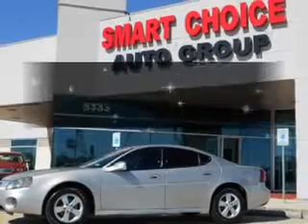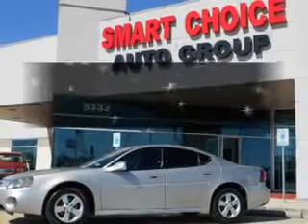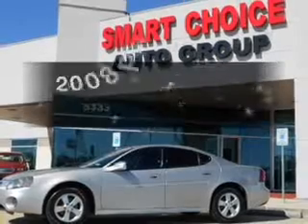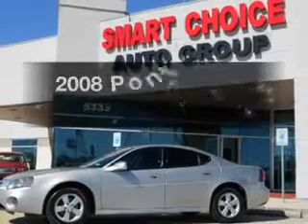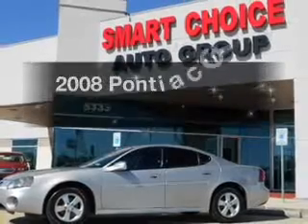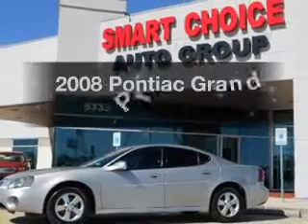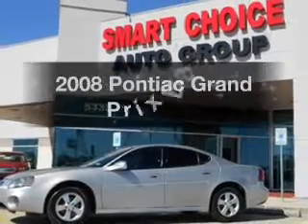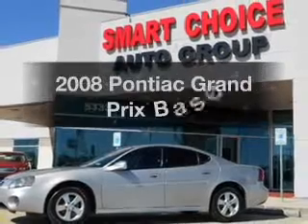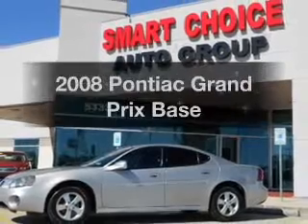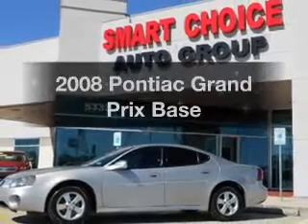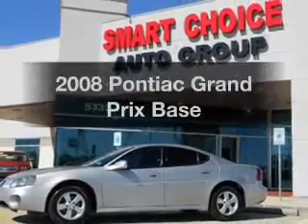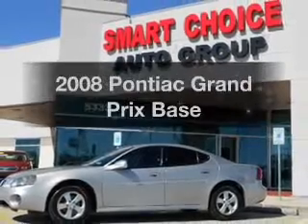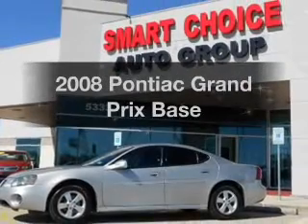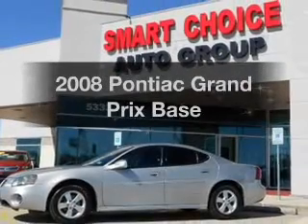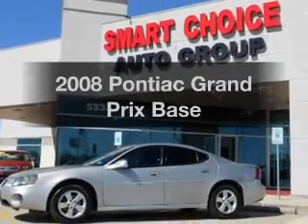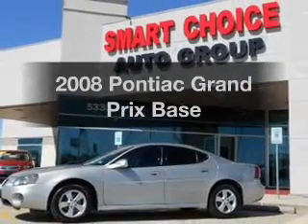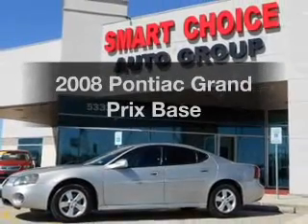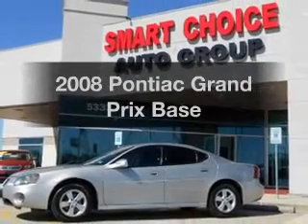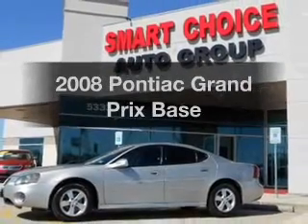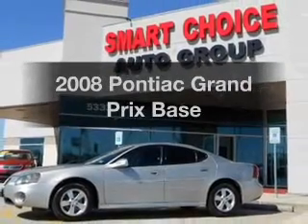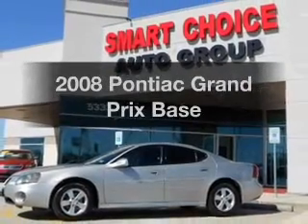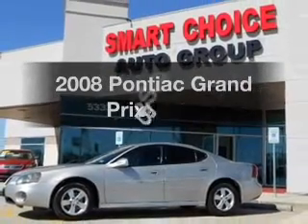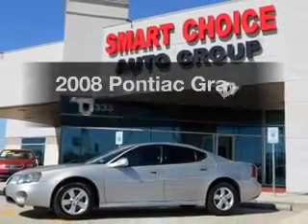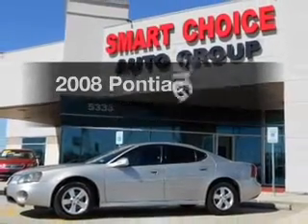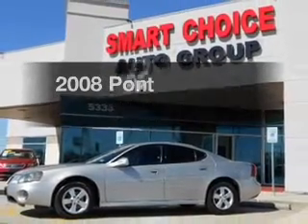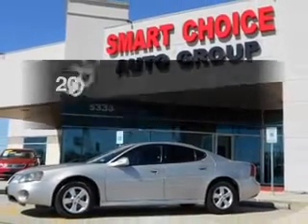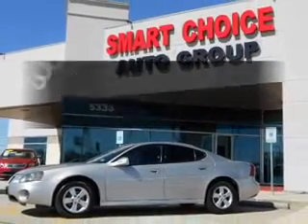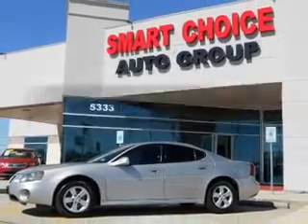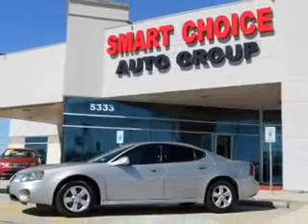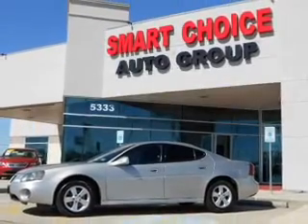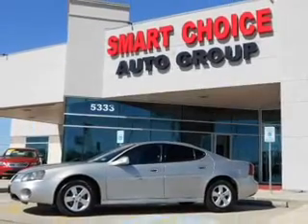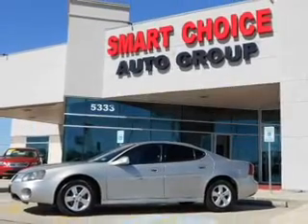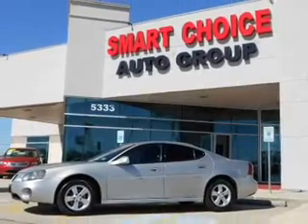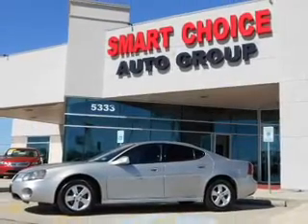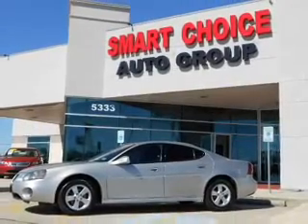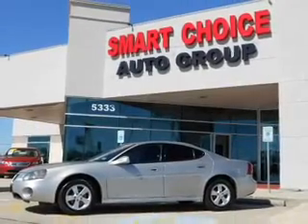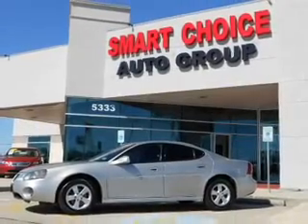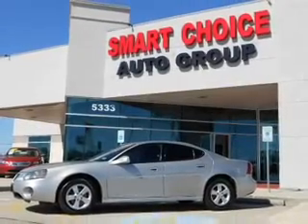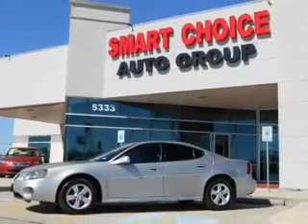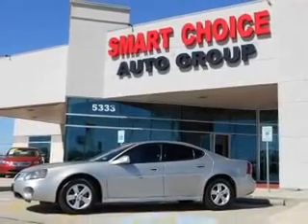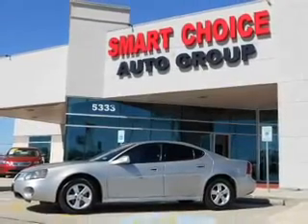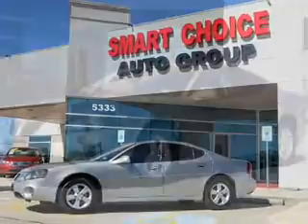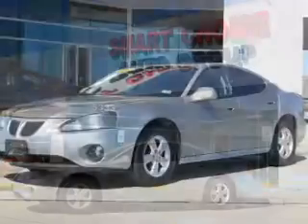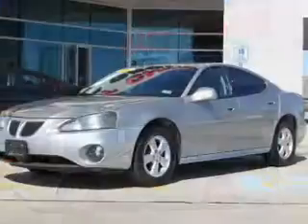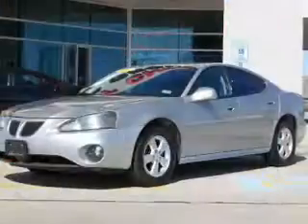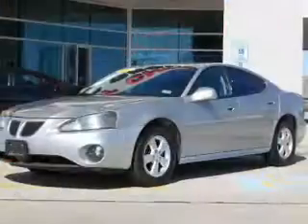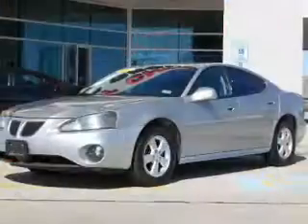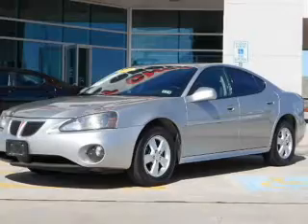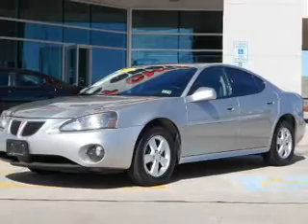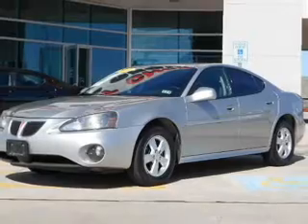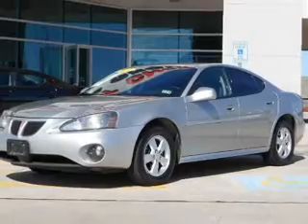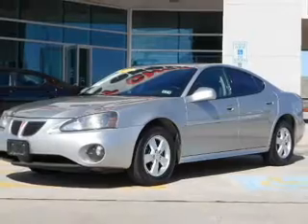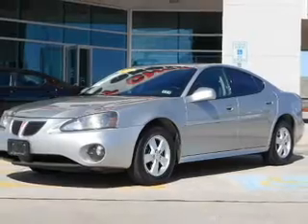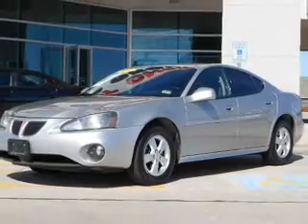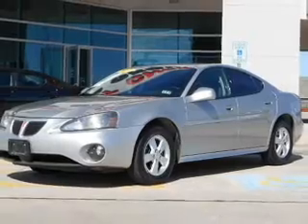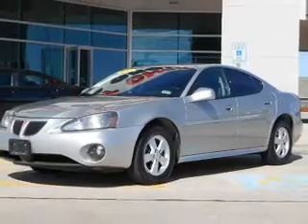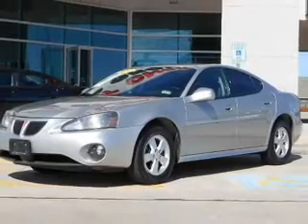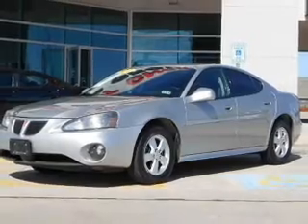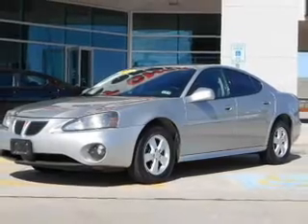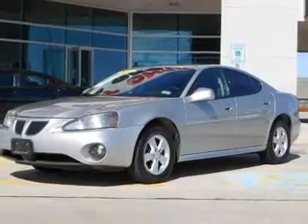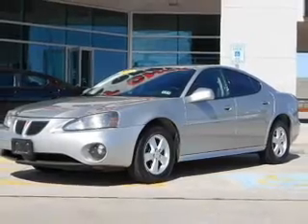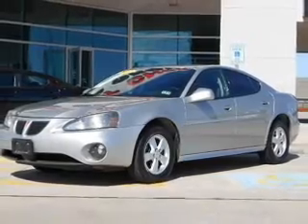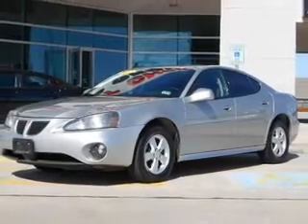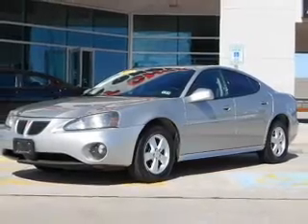Imagine yourself in this 2008 Pontiac Grand Prix. If you're looking for a first-rate auto, this one could be yours today.